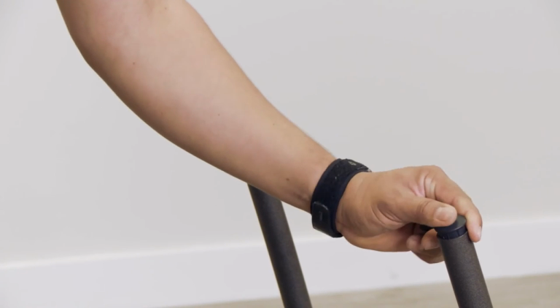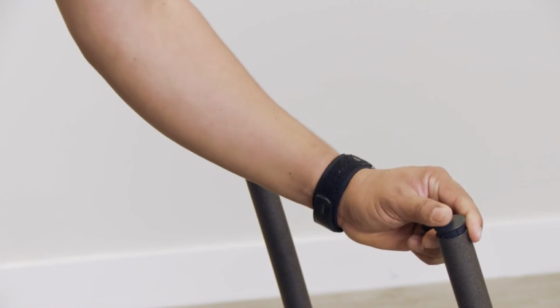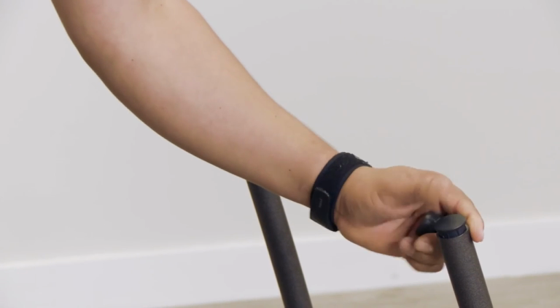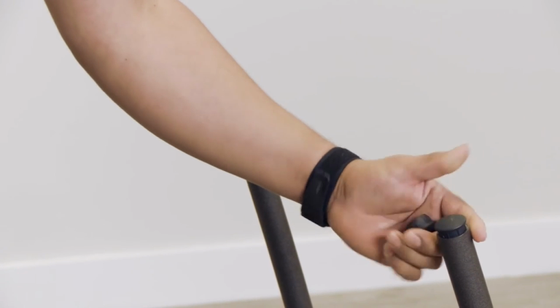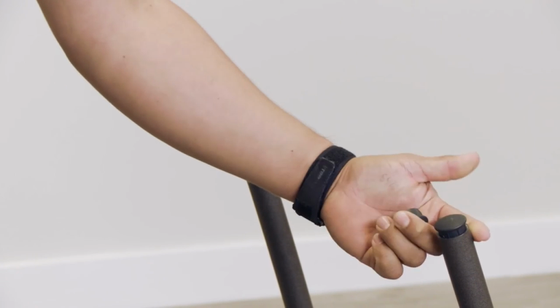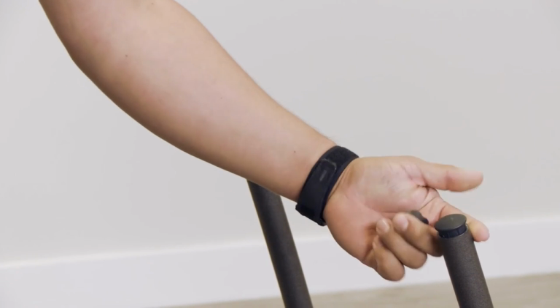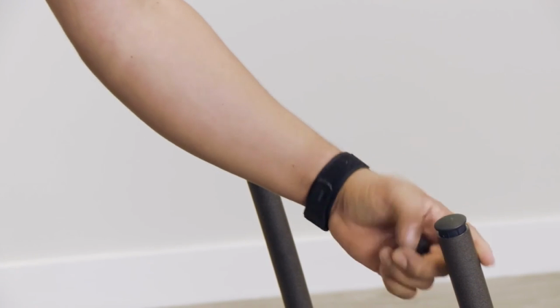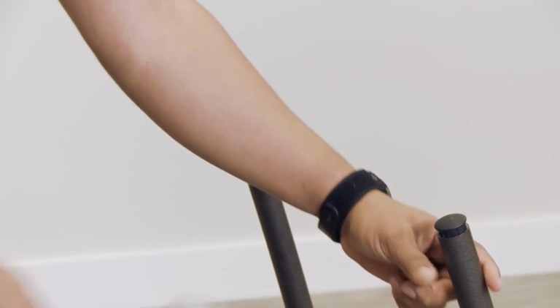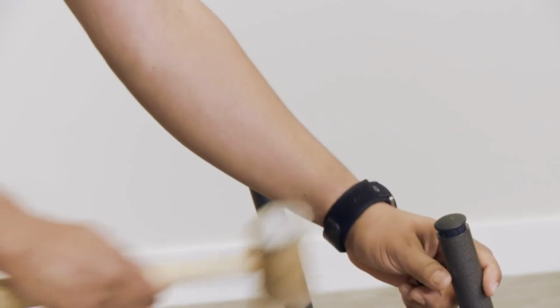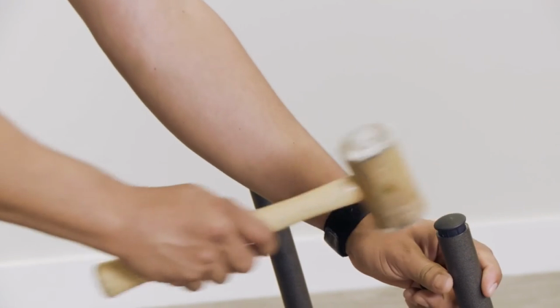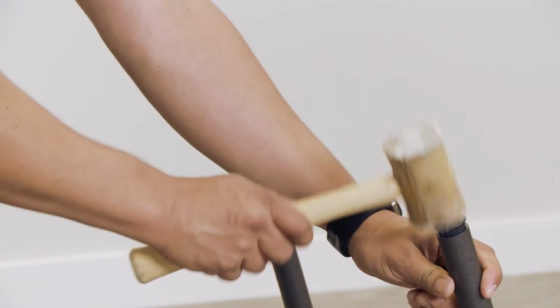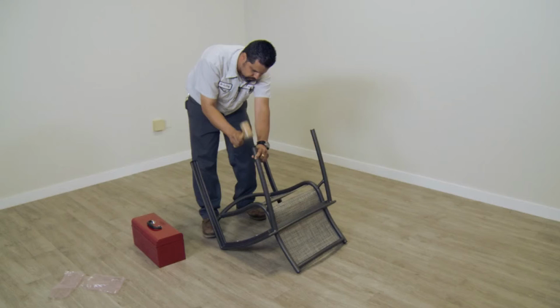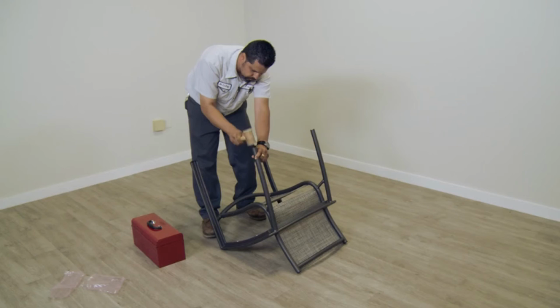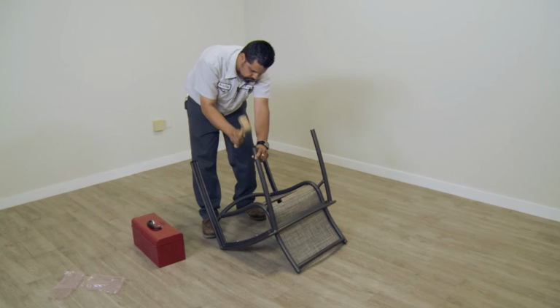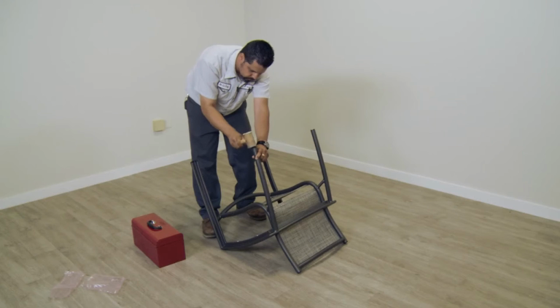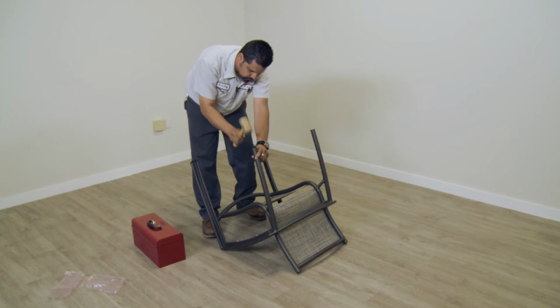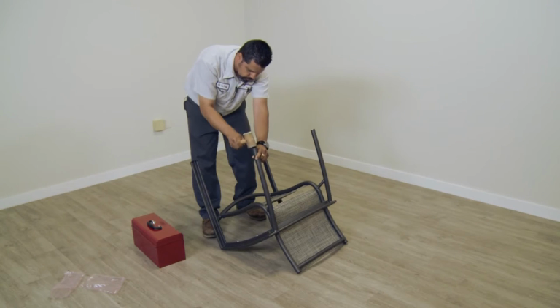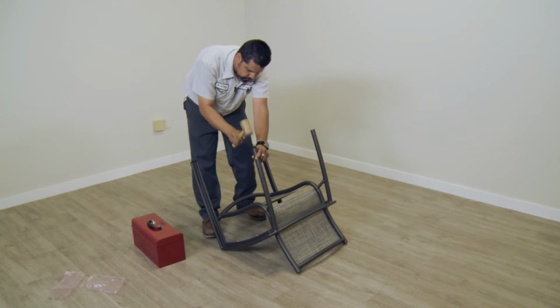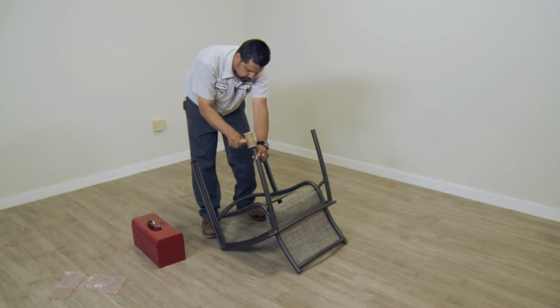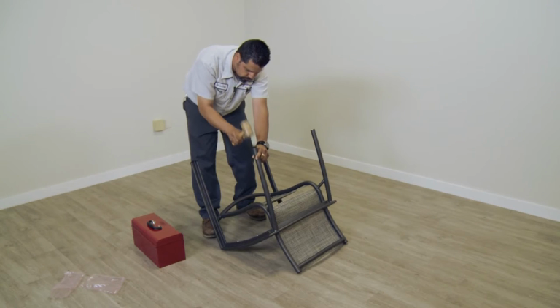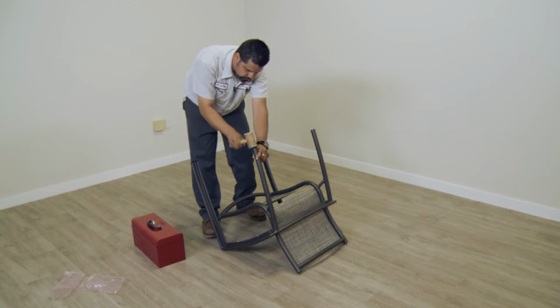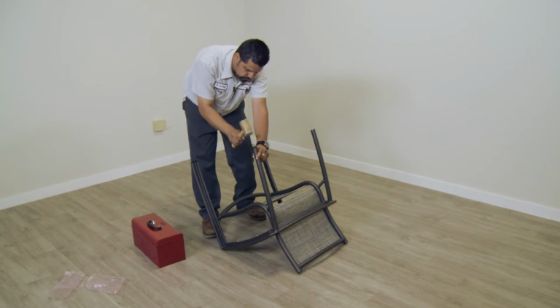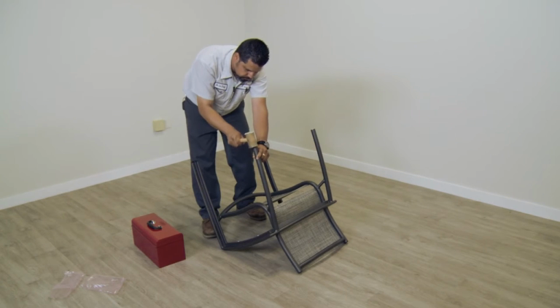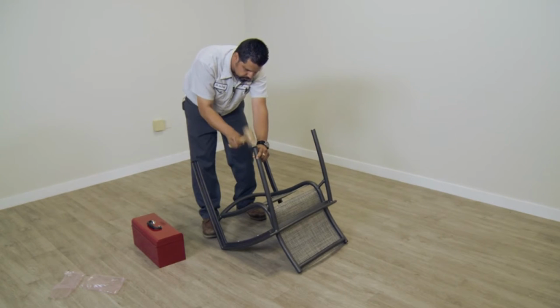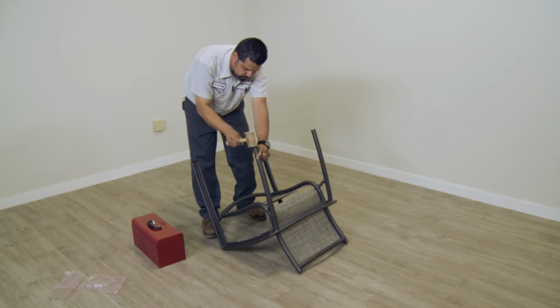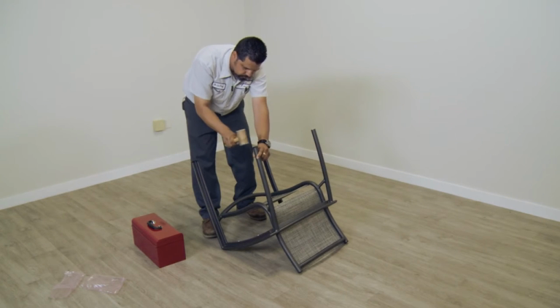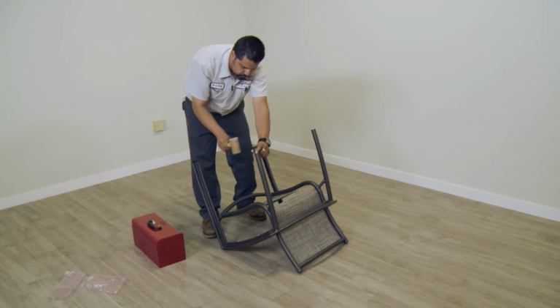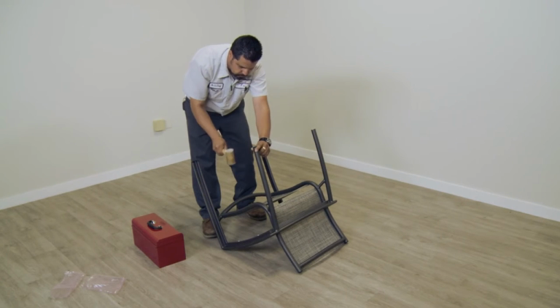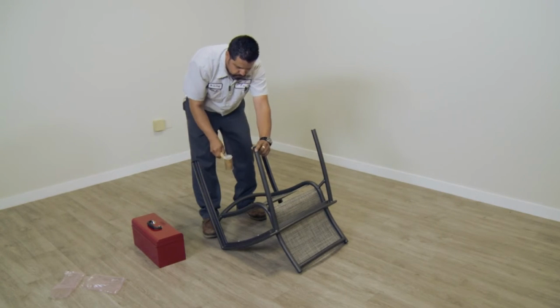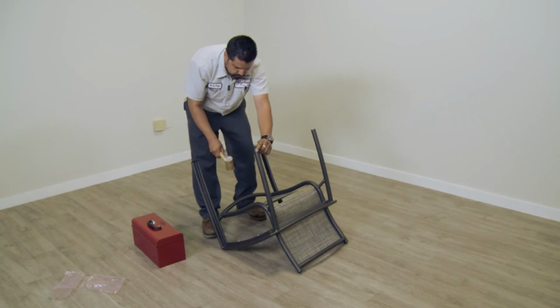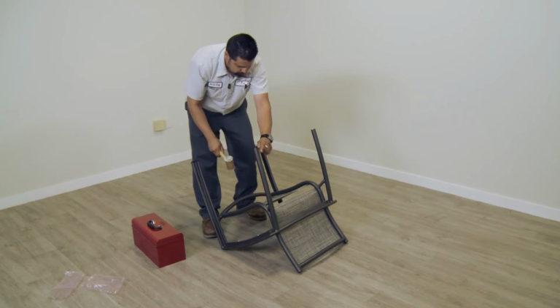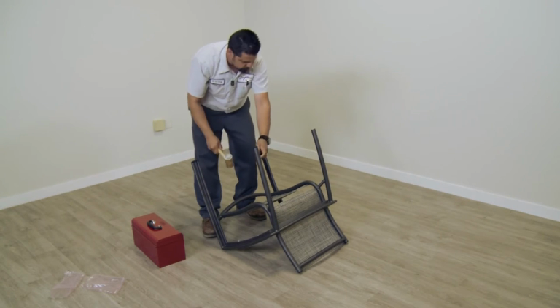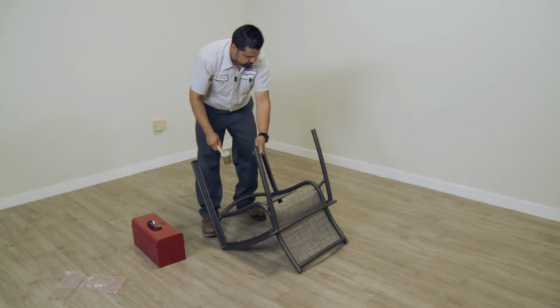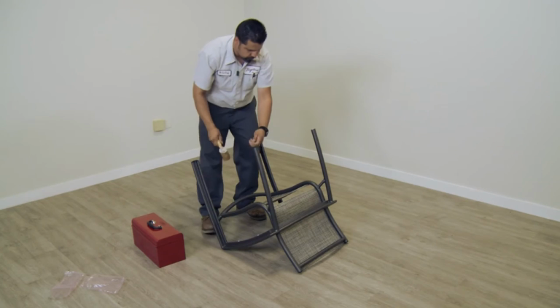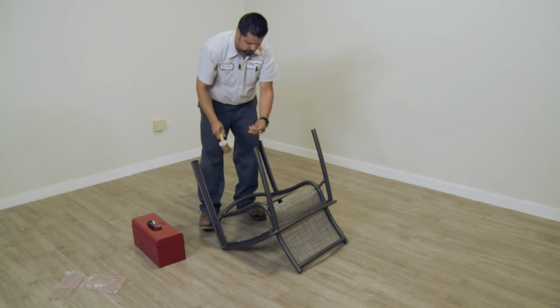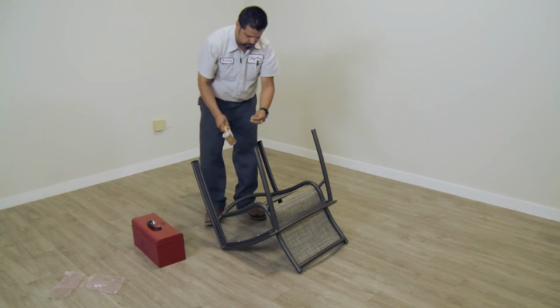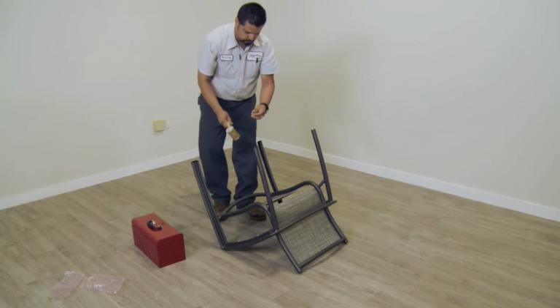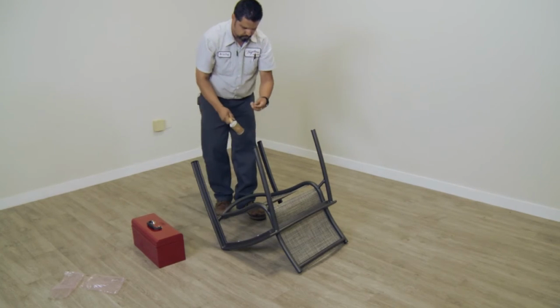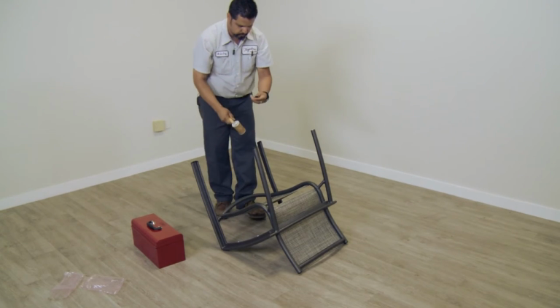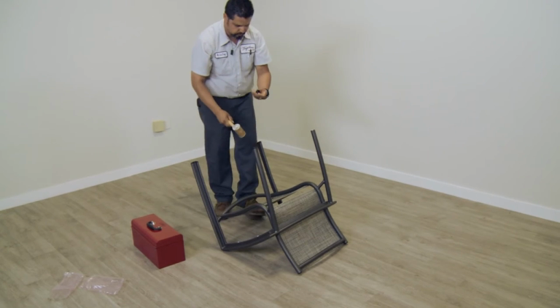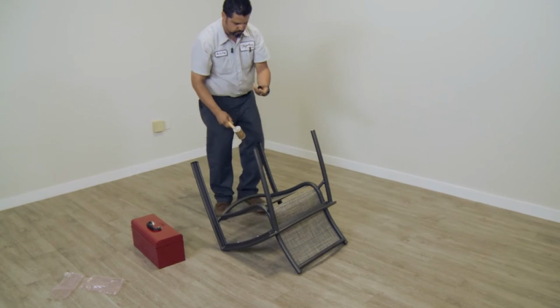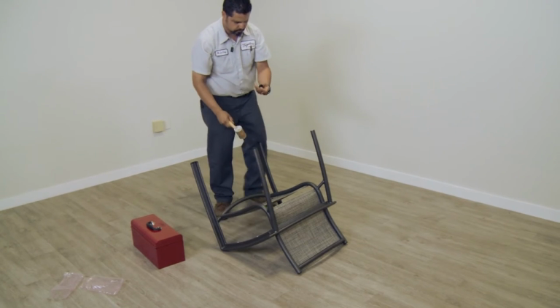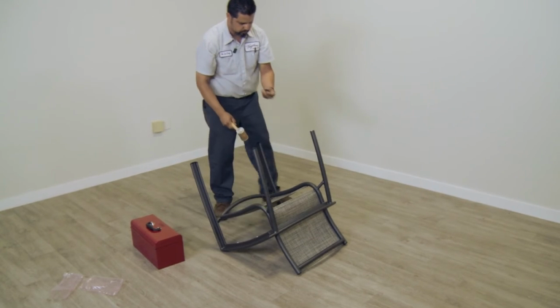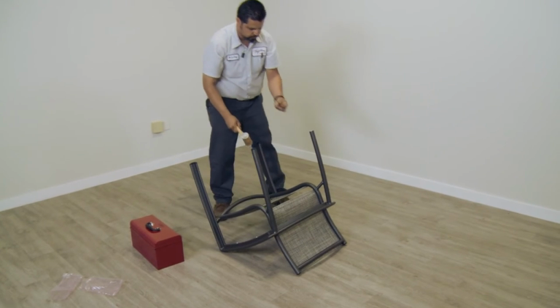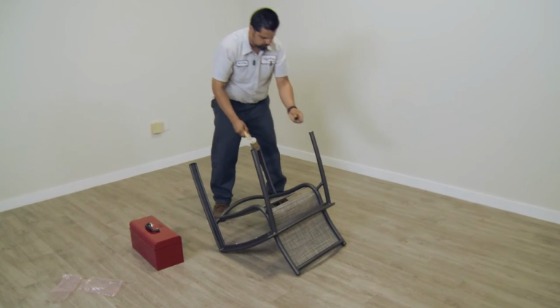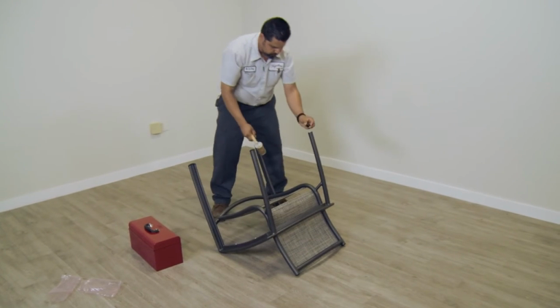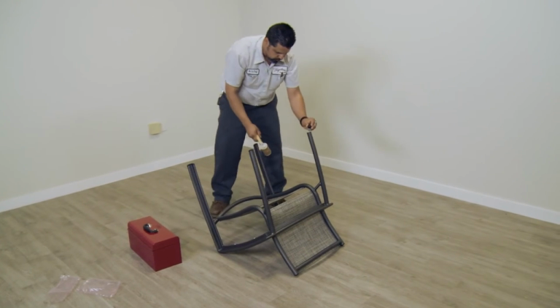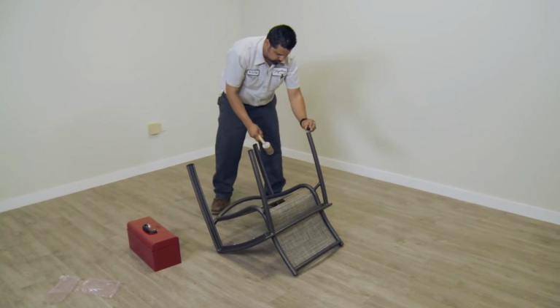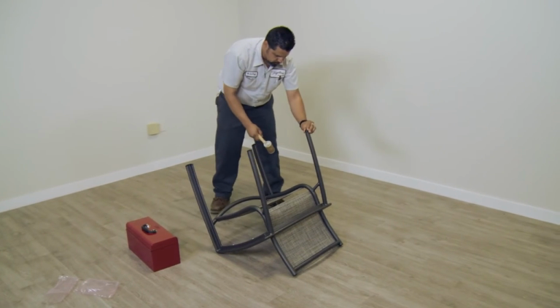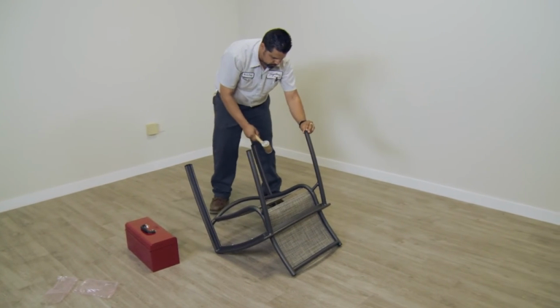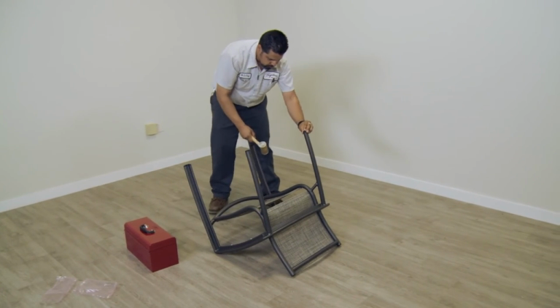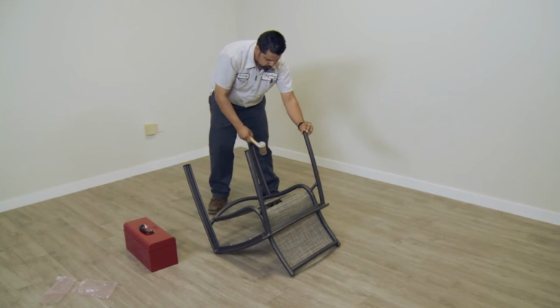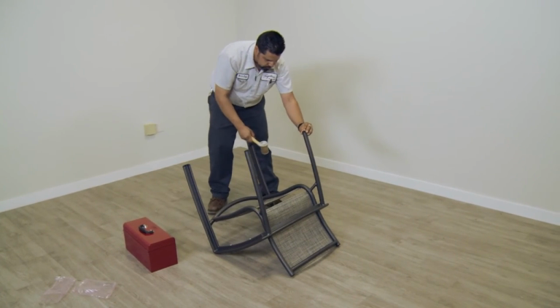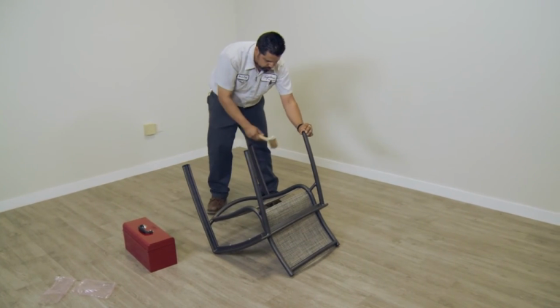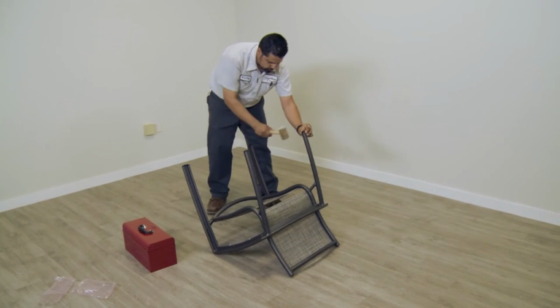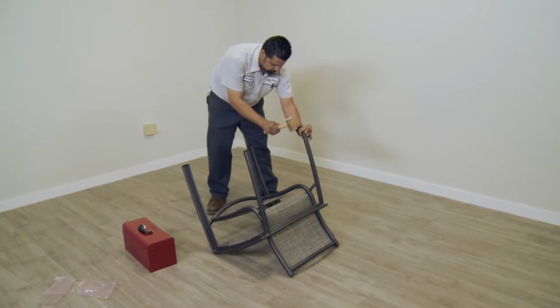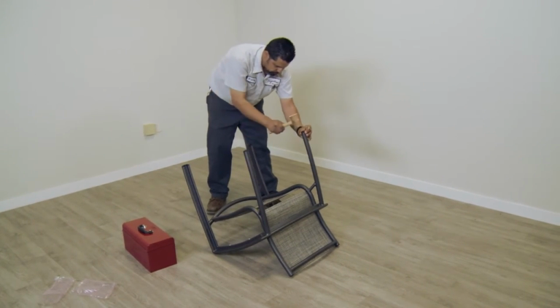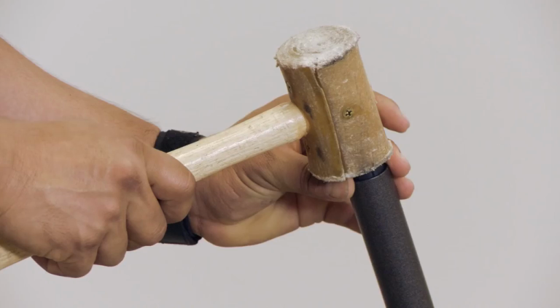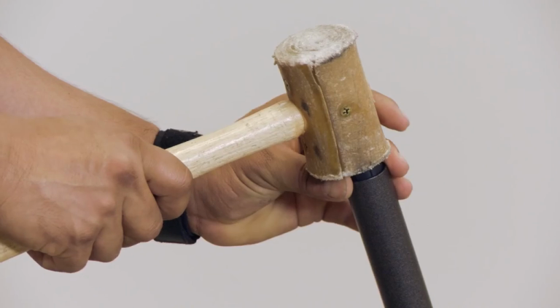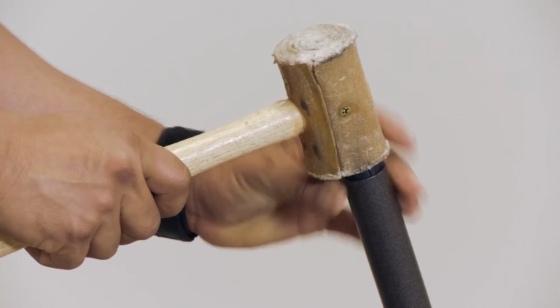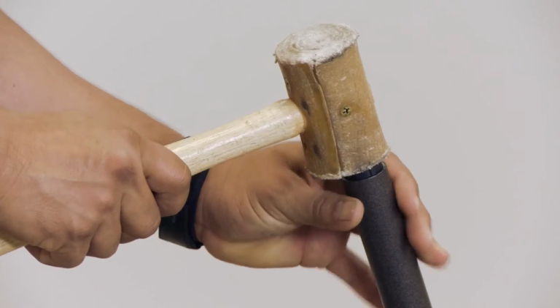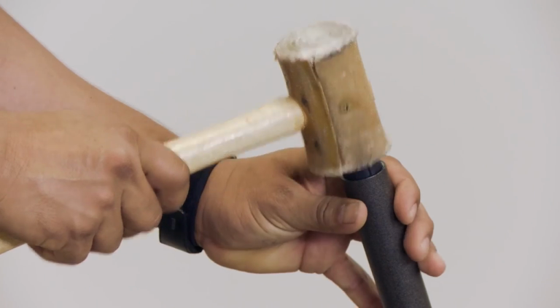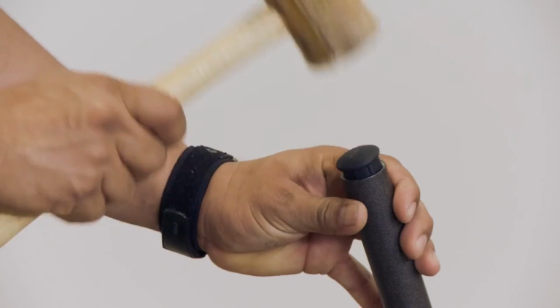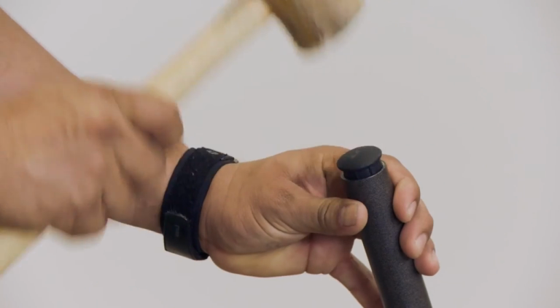Once the glides are oriented properly, gently tap the glides back into place.